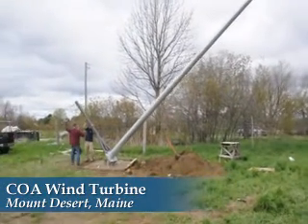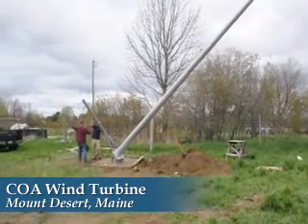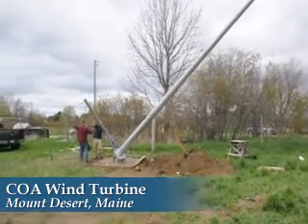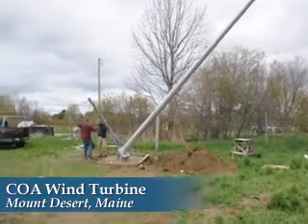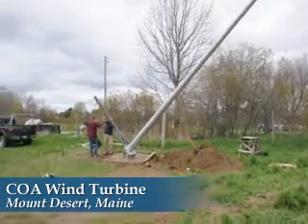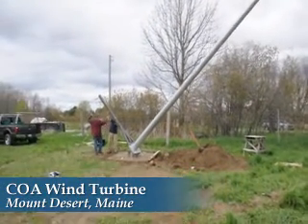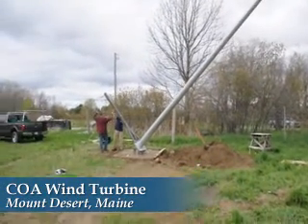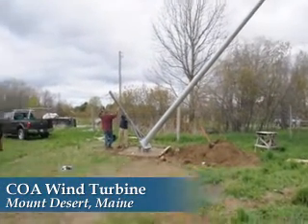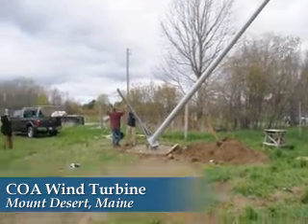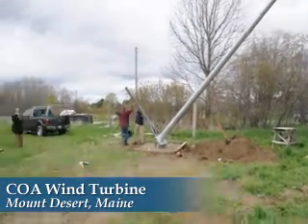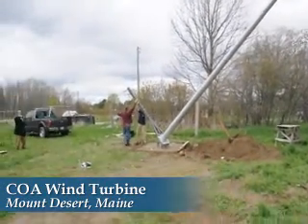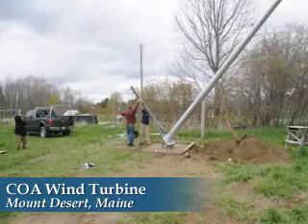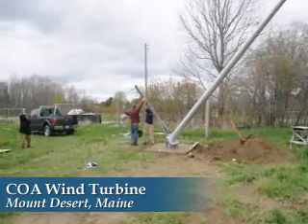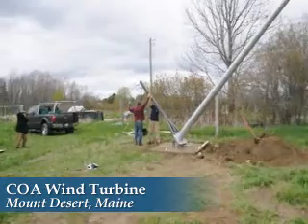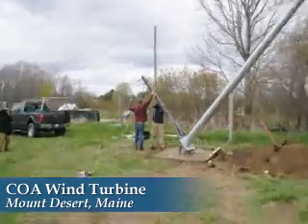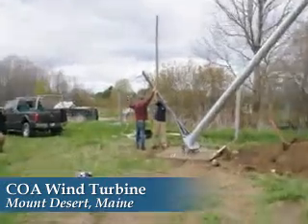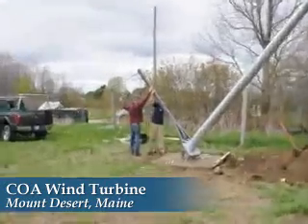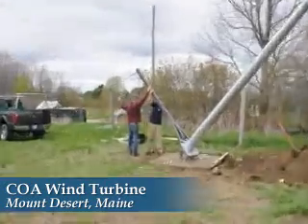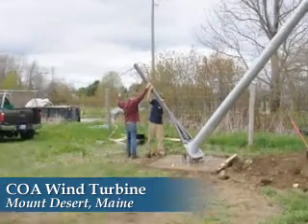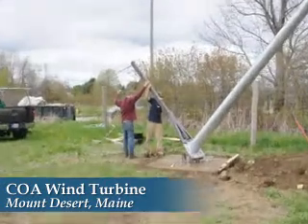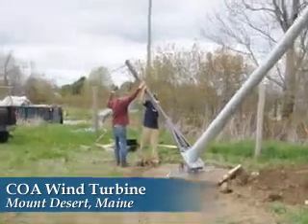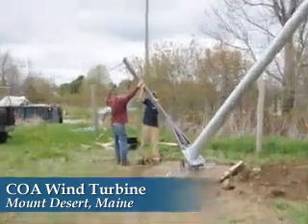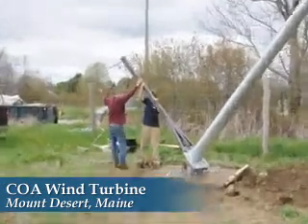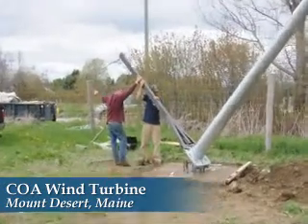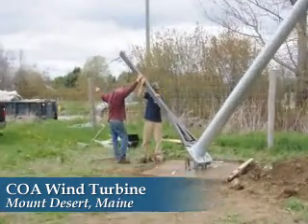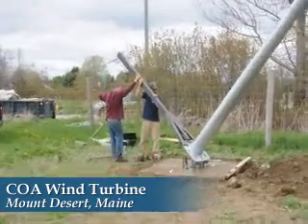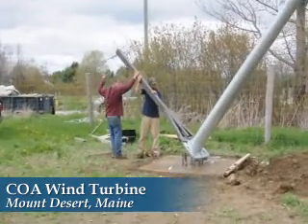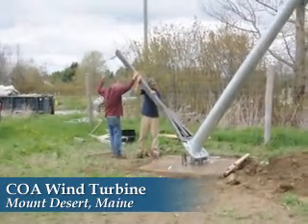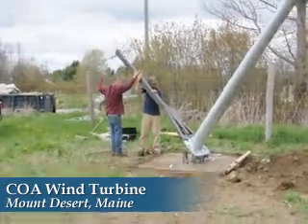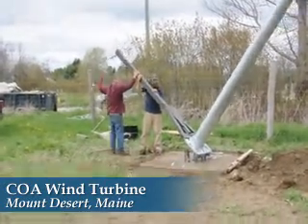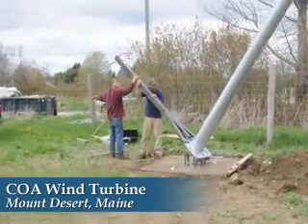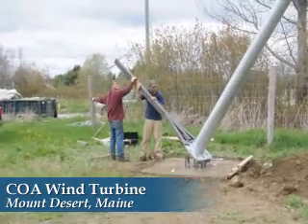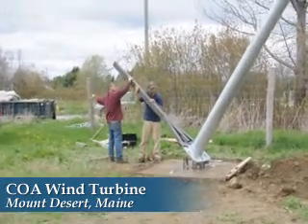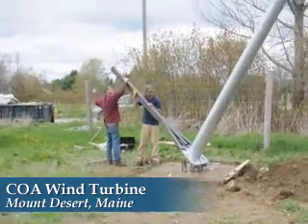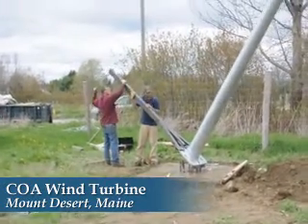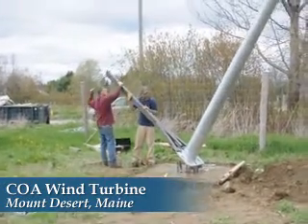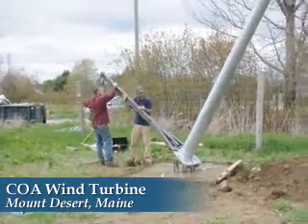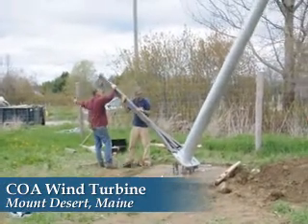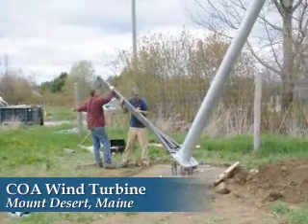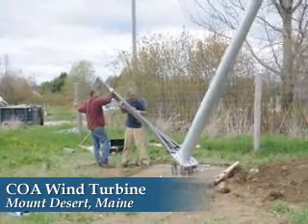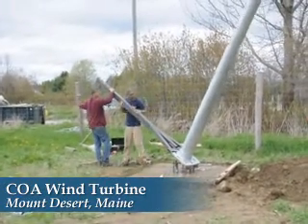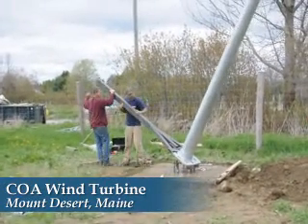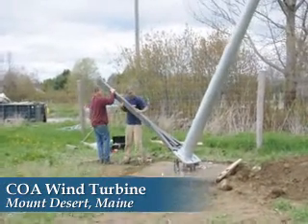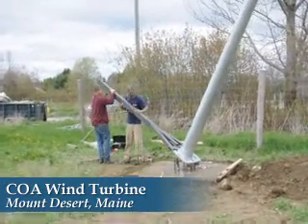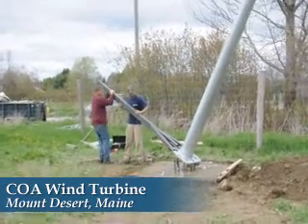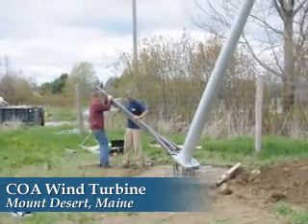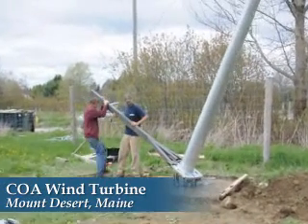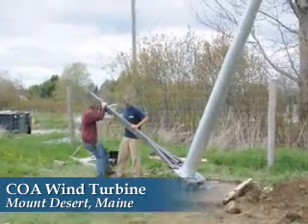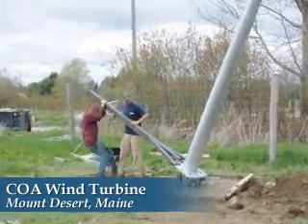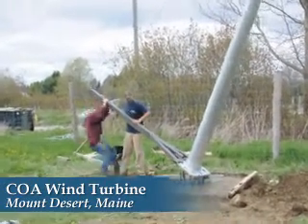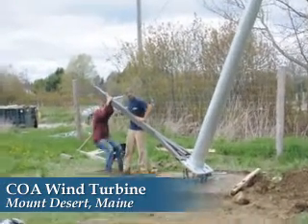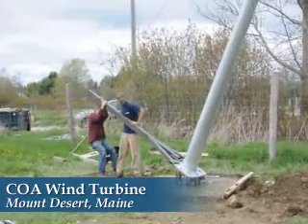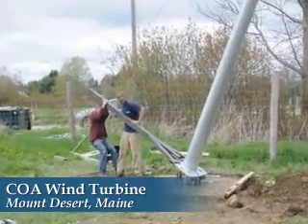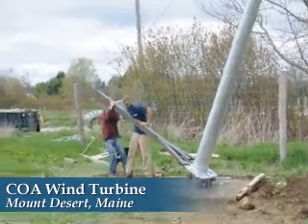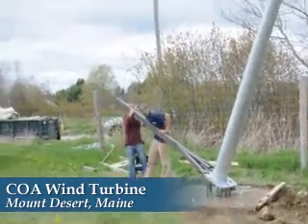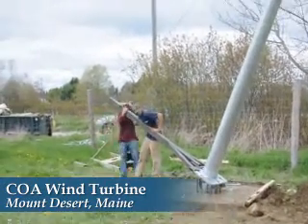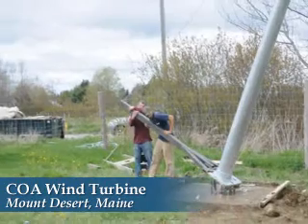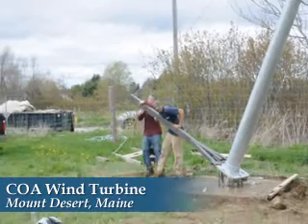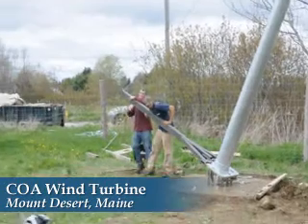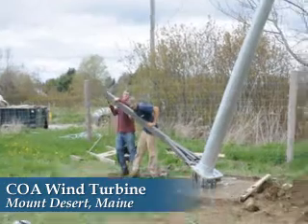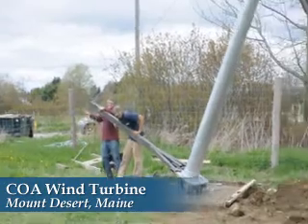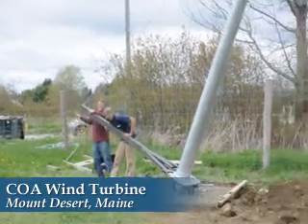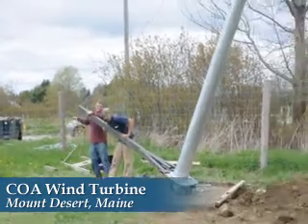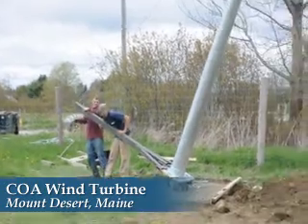A group of nine students battled swarms of hungry black flies to complete the work. By show of hands and vote, they named the turbine Valkyrie.